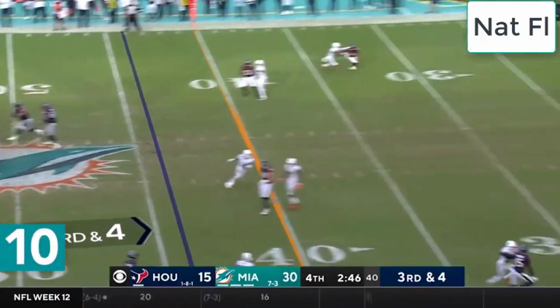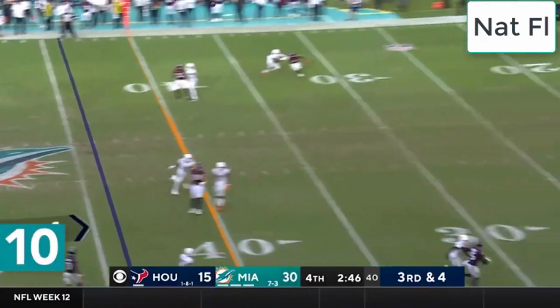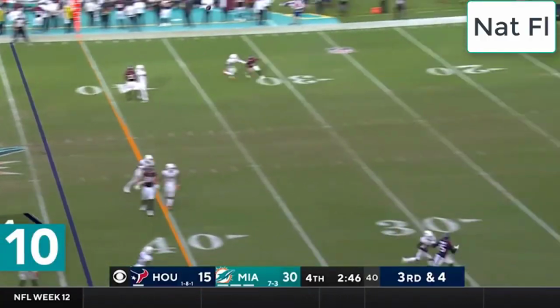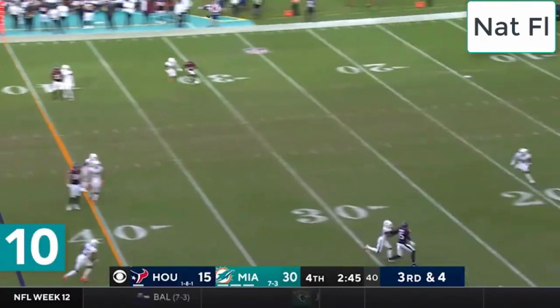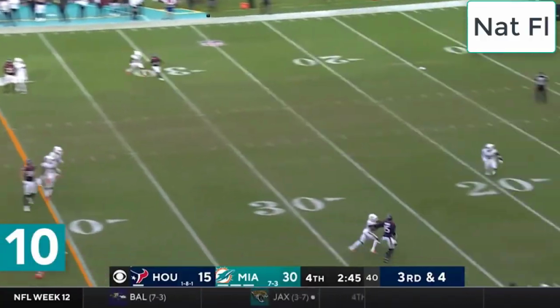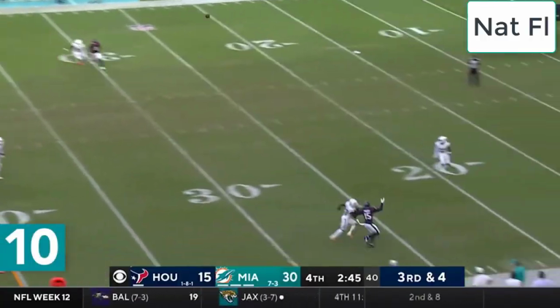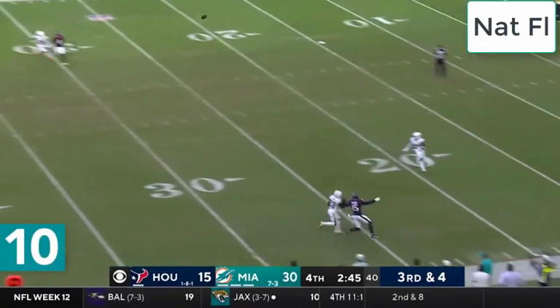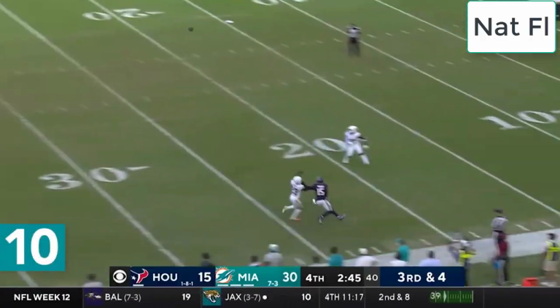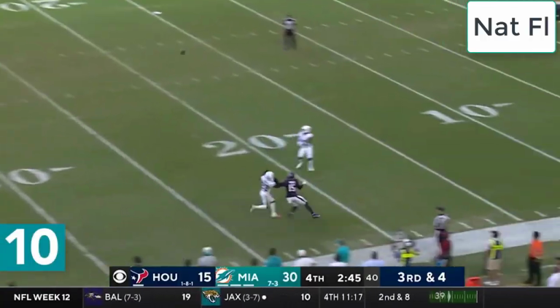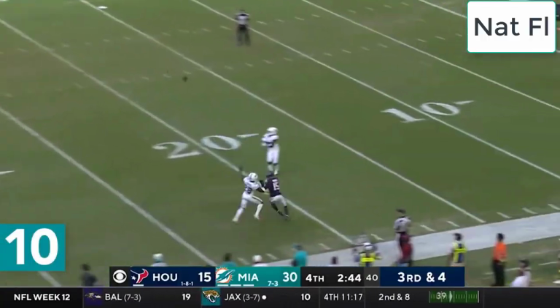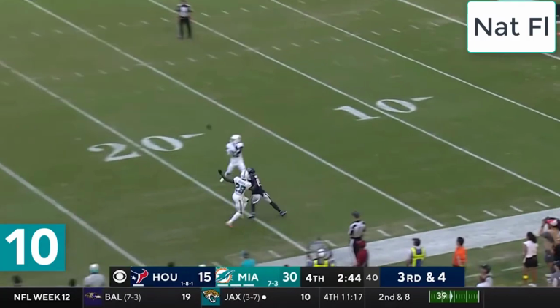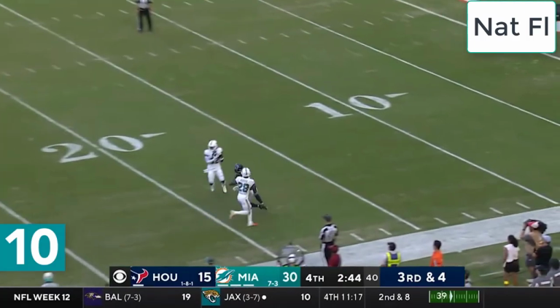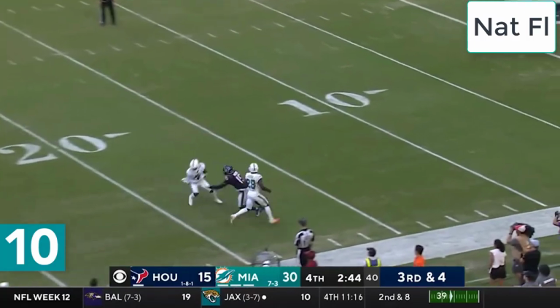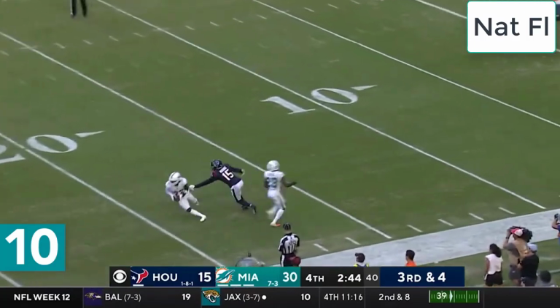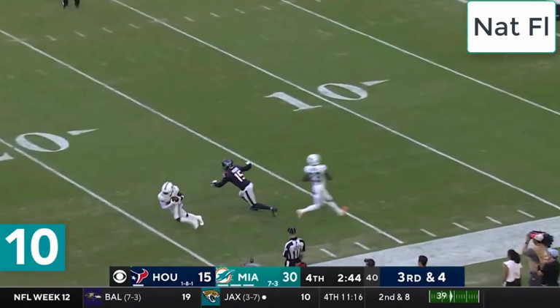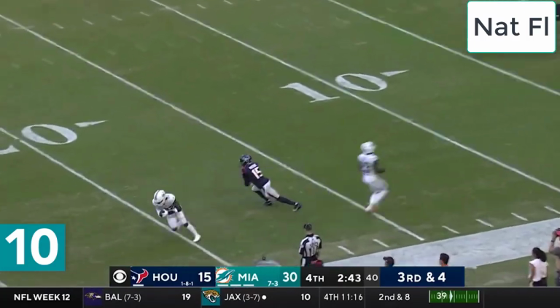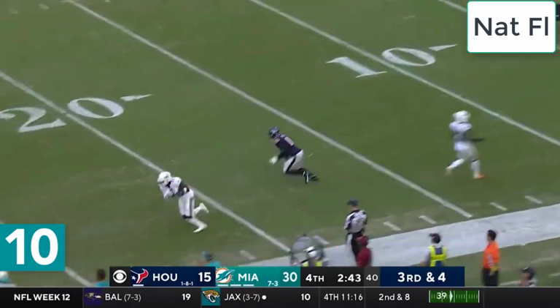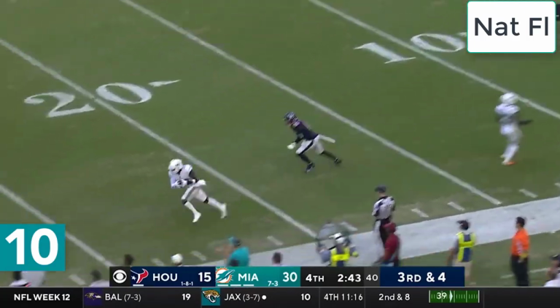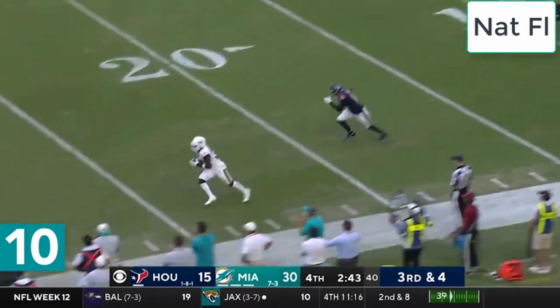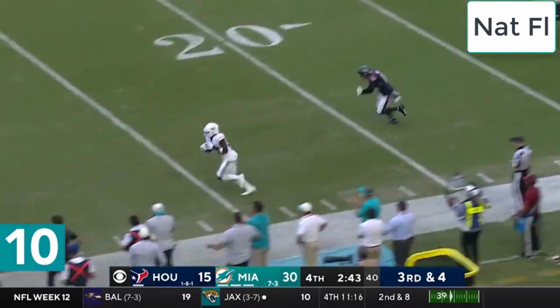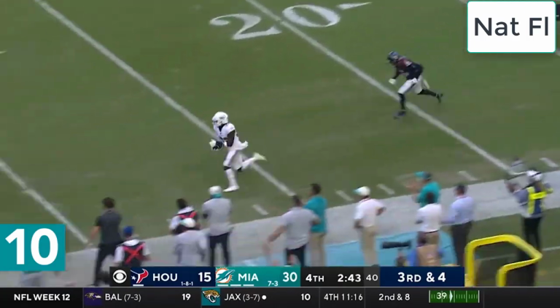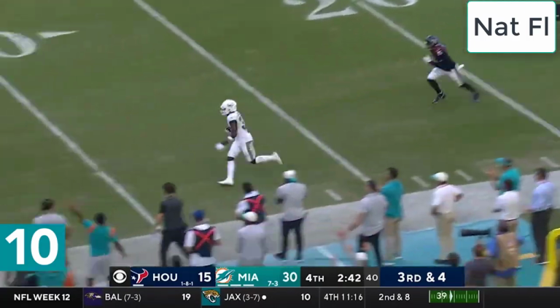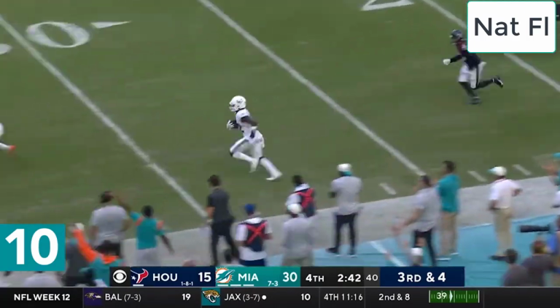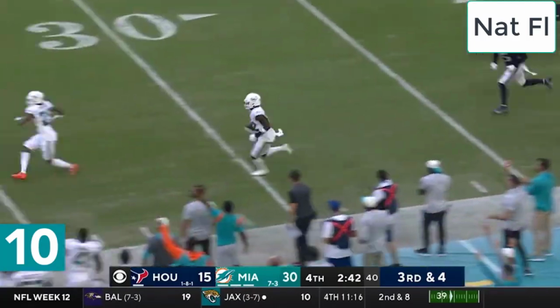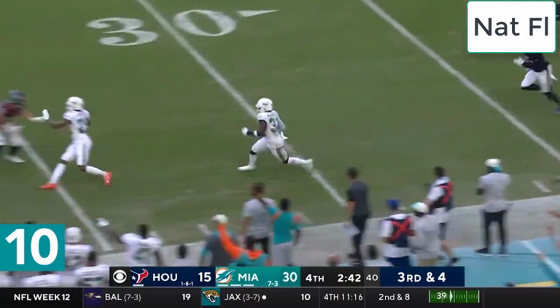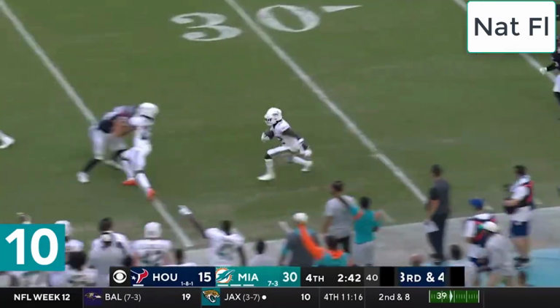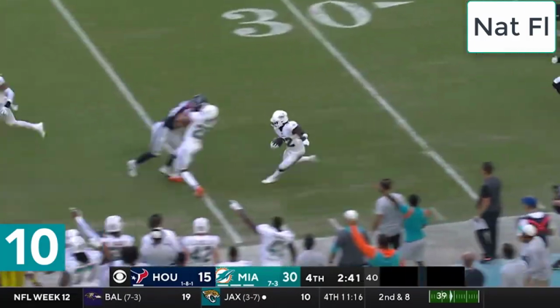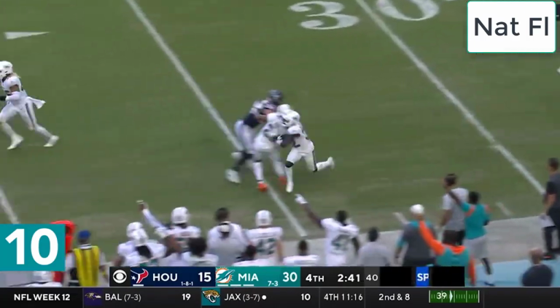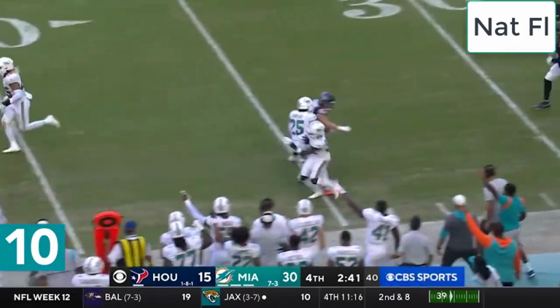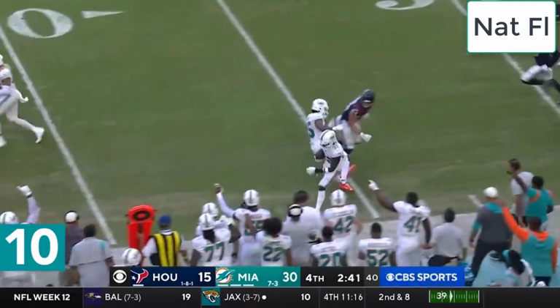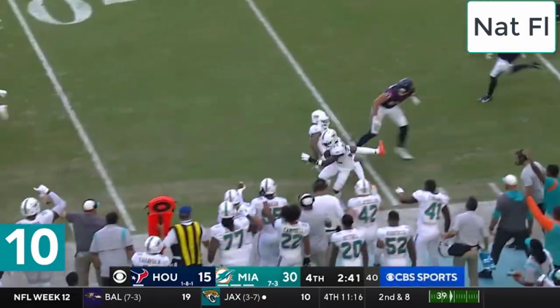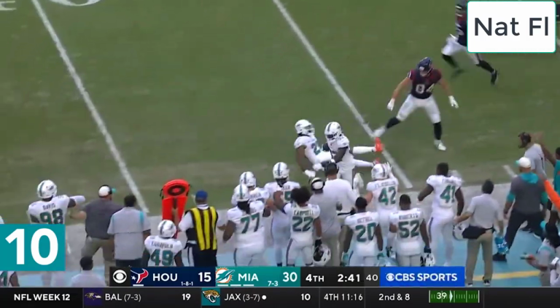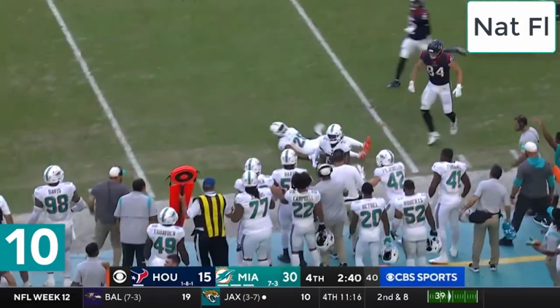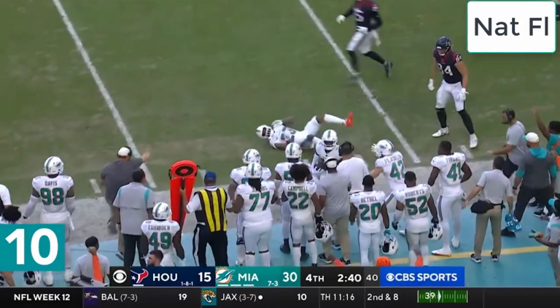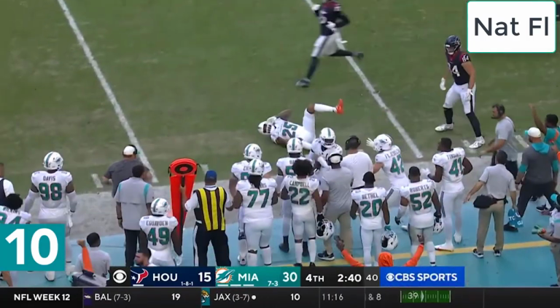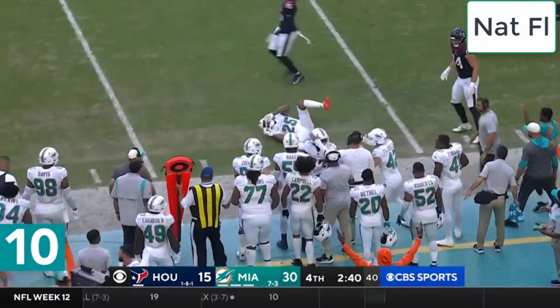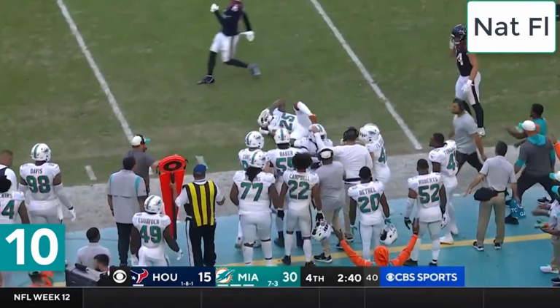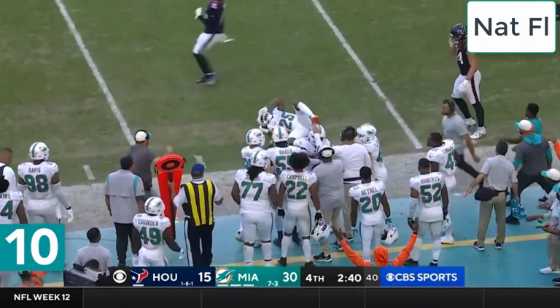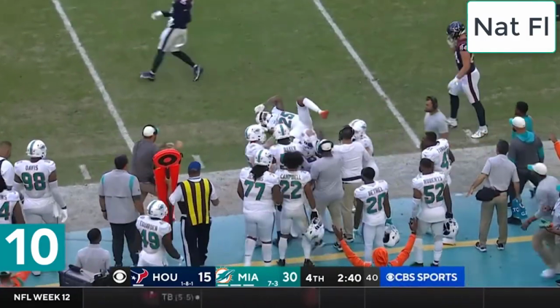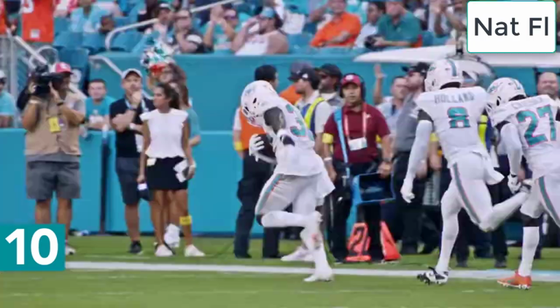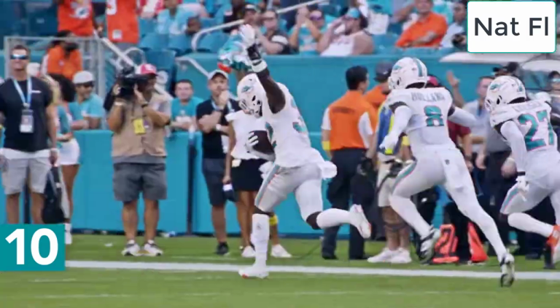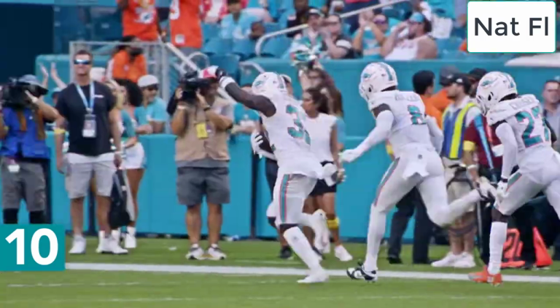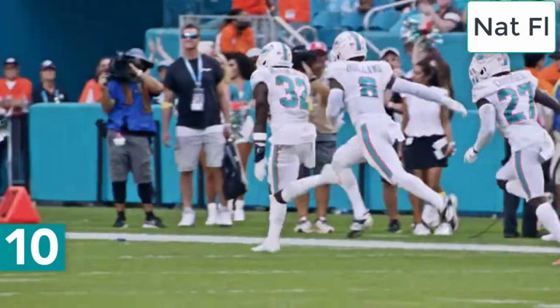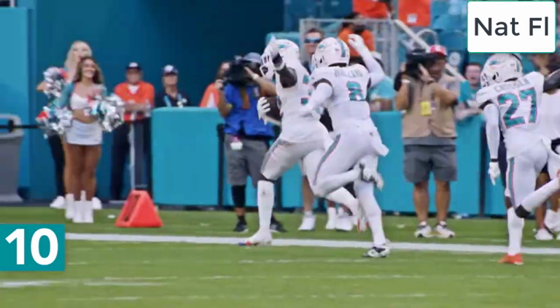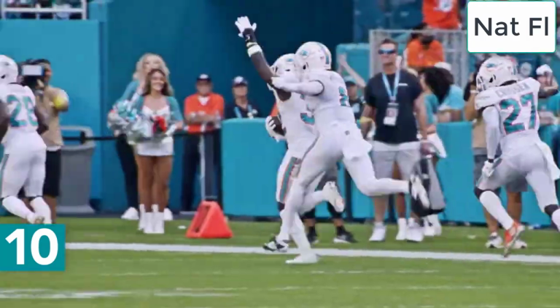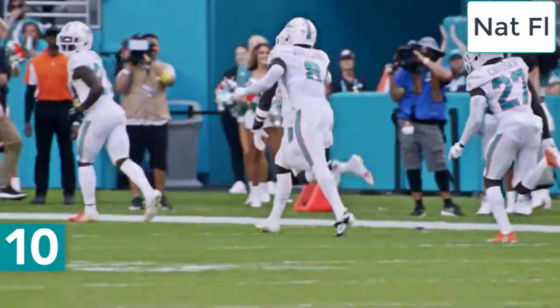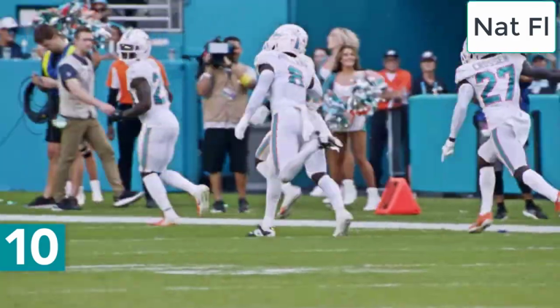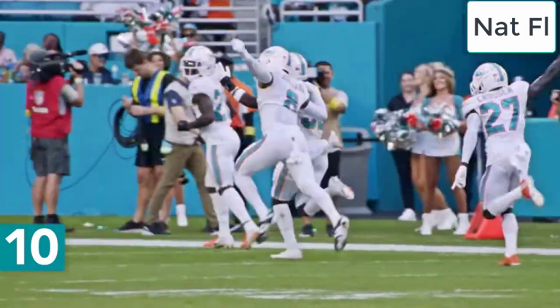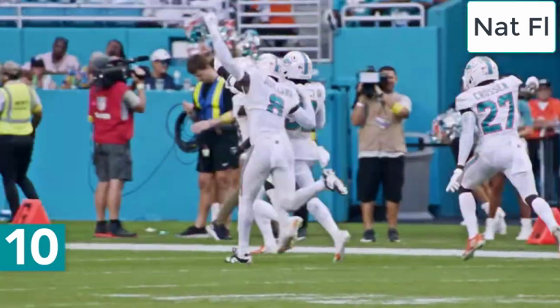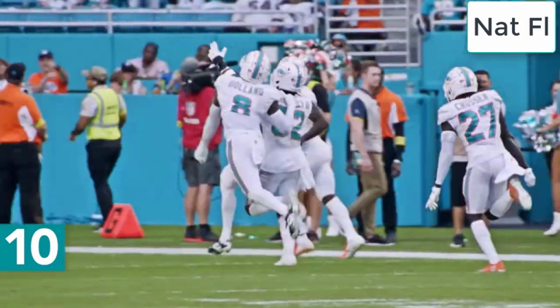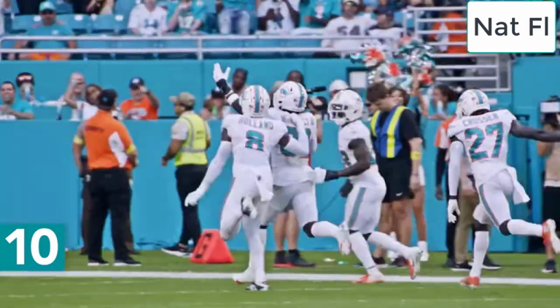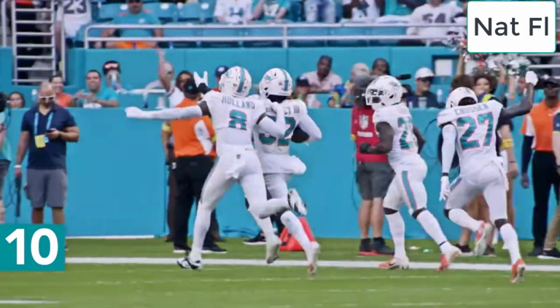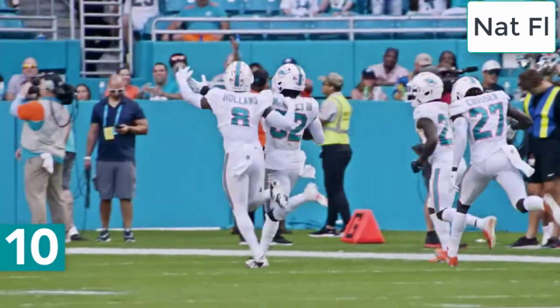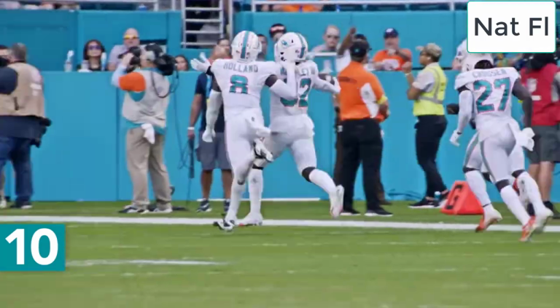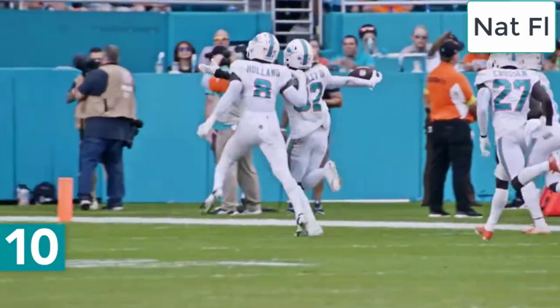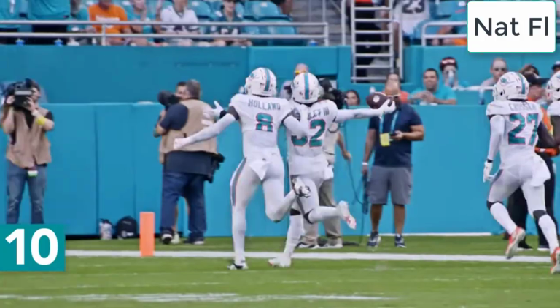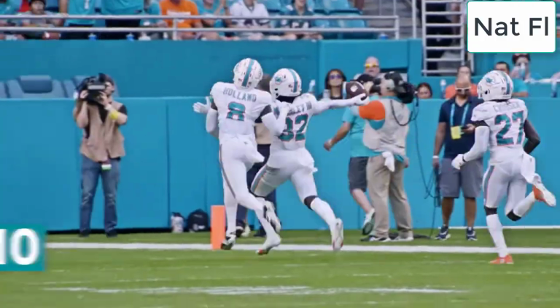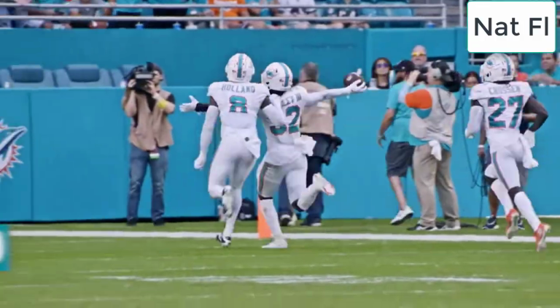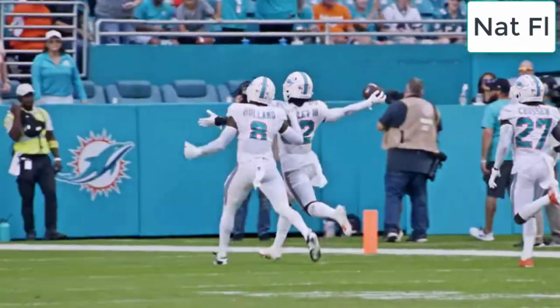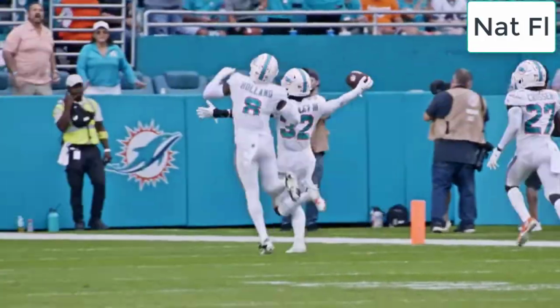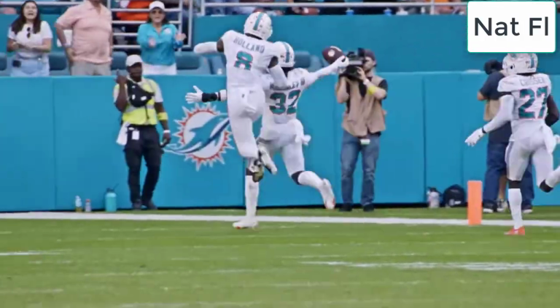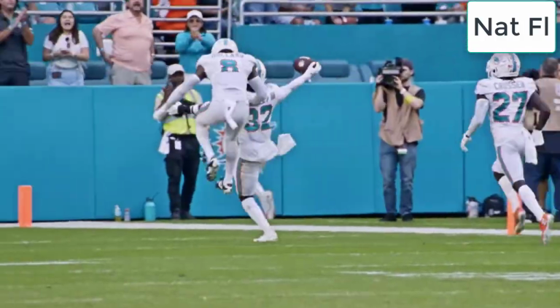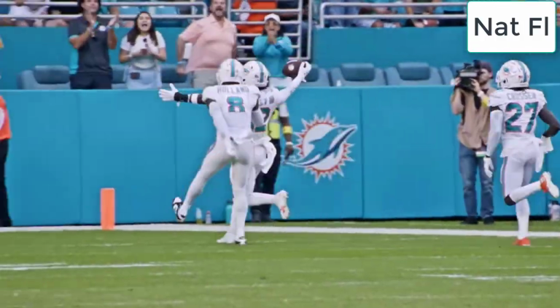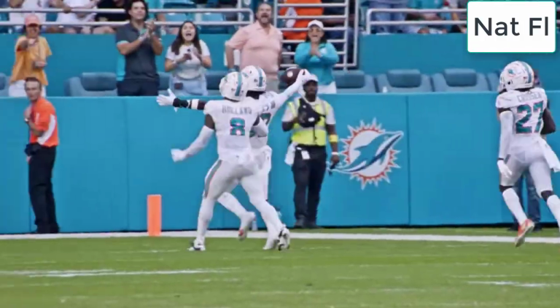Looking for some more late game magic. Wobbly pass! And it is picked! Intercepted by McKinley!